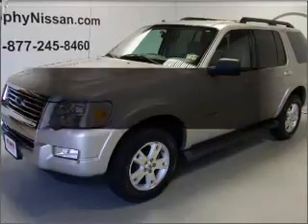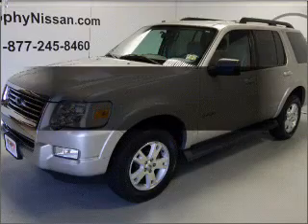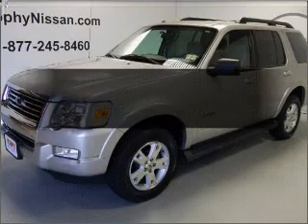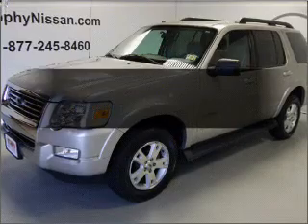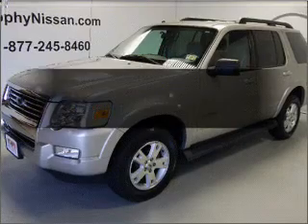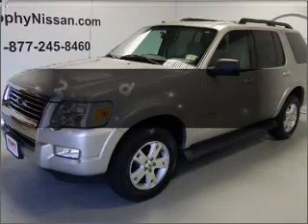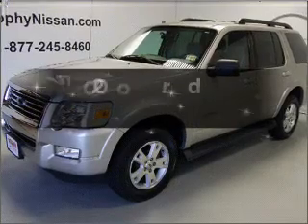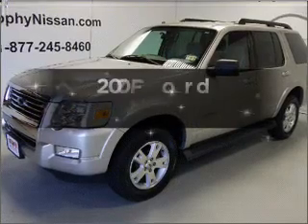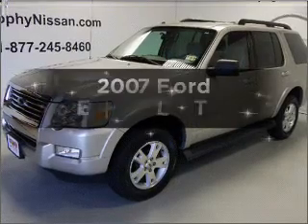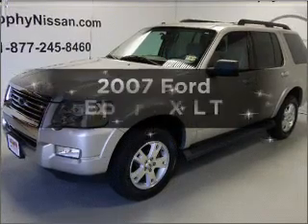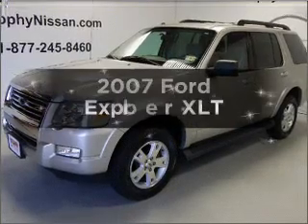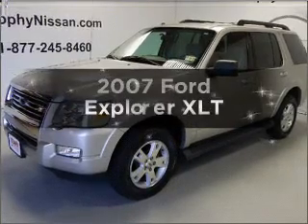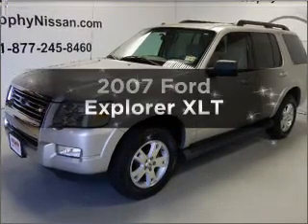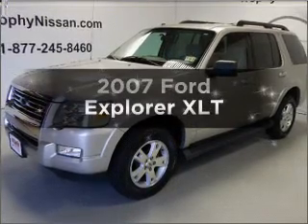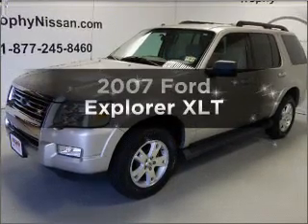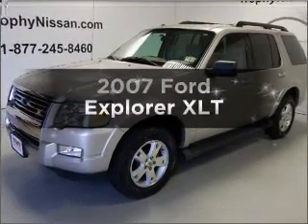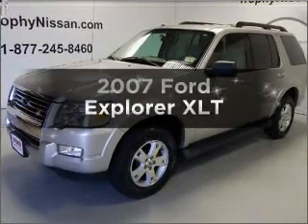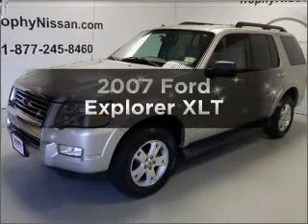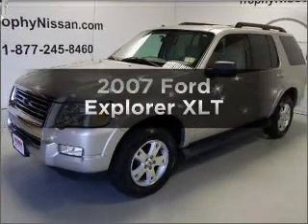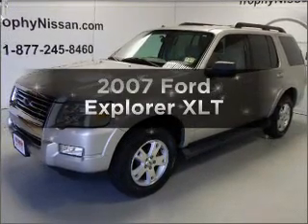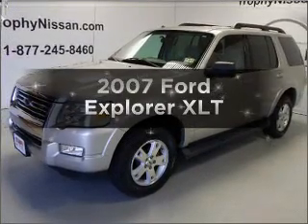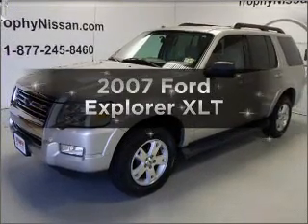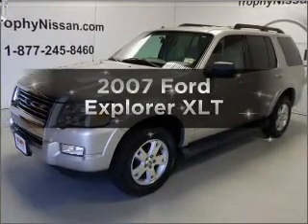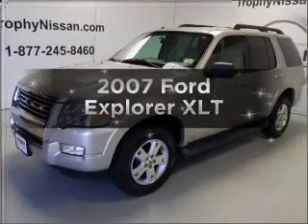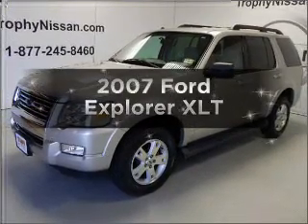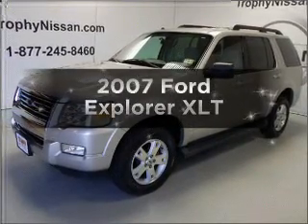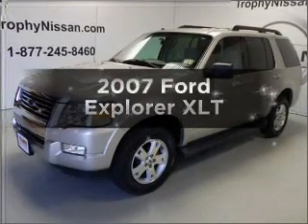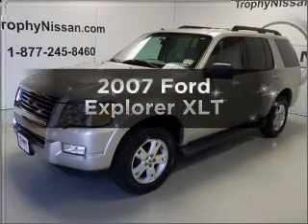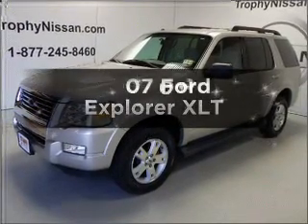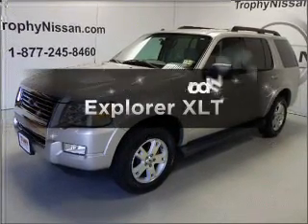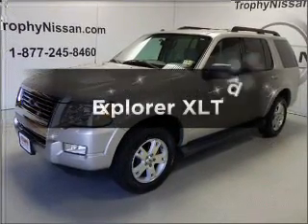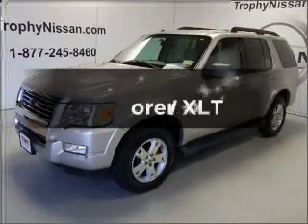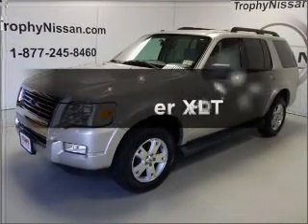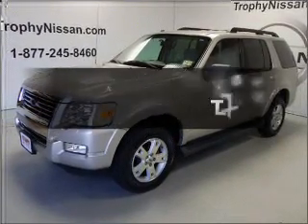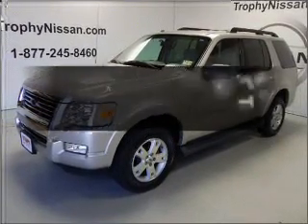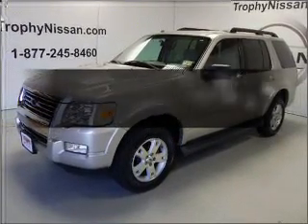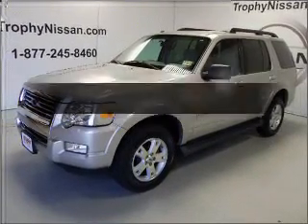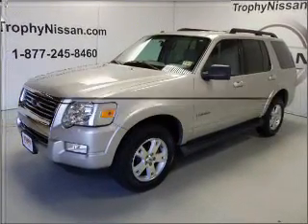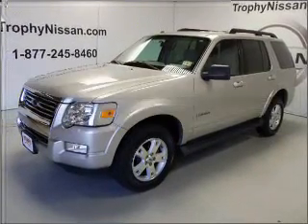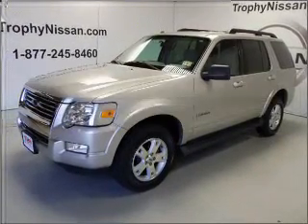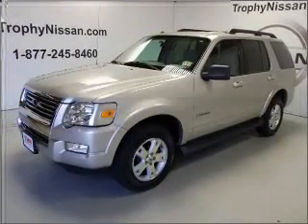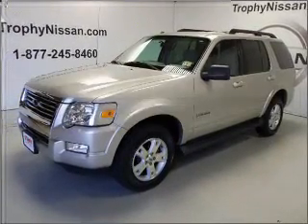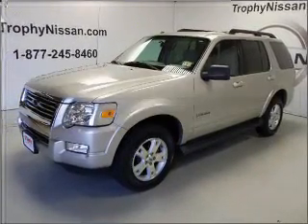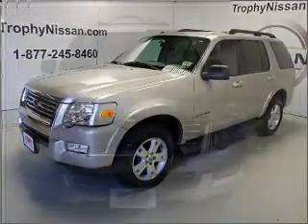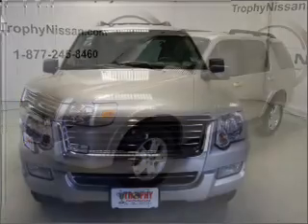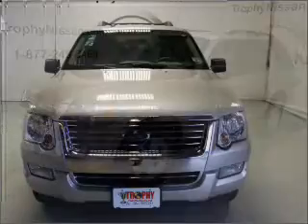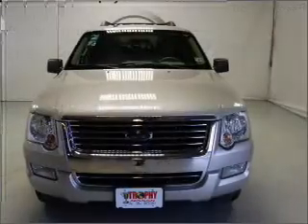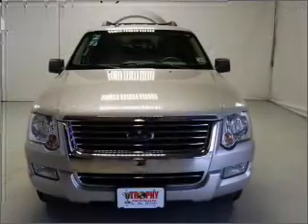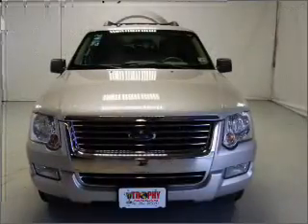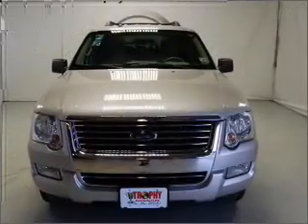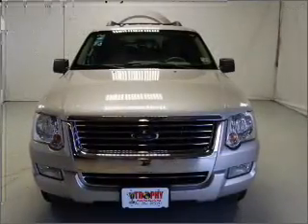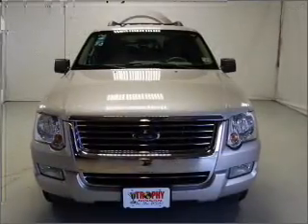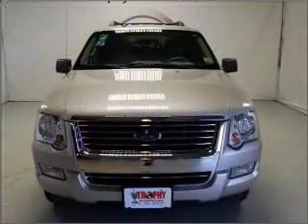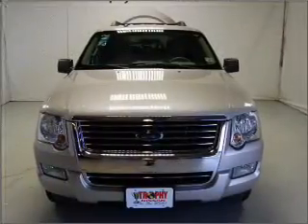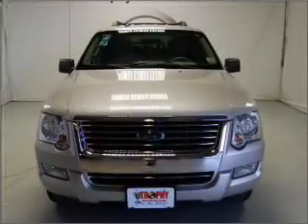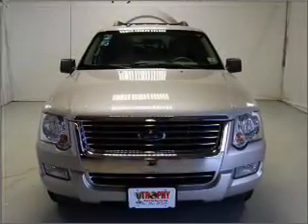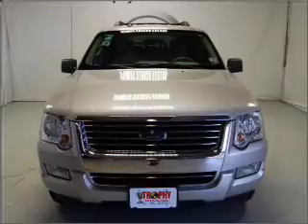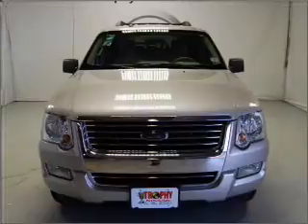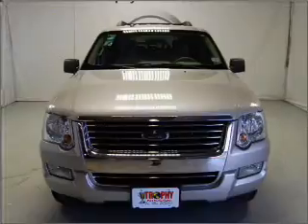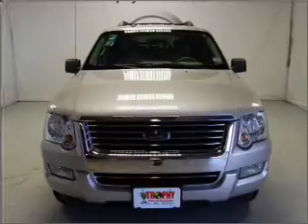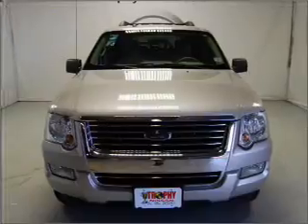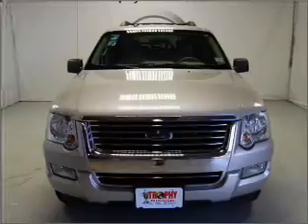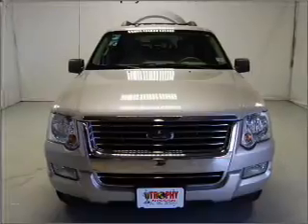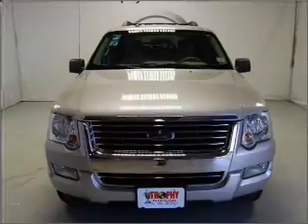Presenting the 2007 Ford Explorer. If you're looking for an automobile with great attributes, look no further.